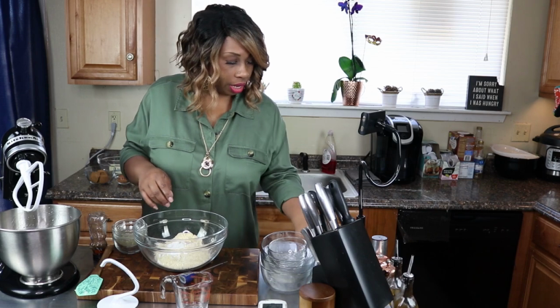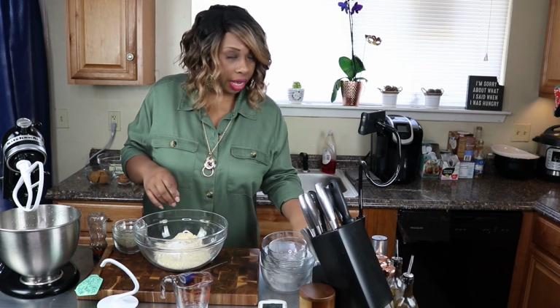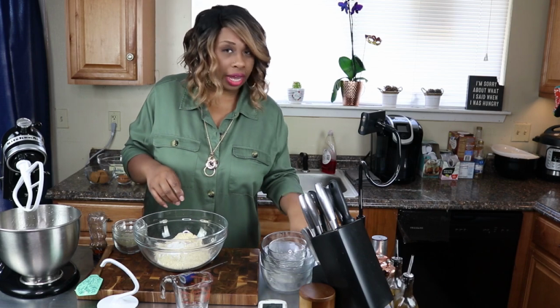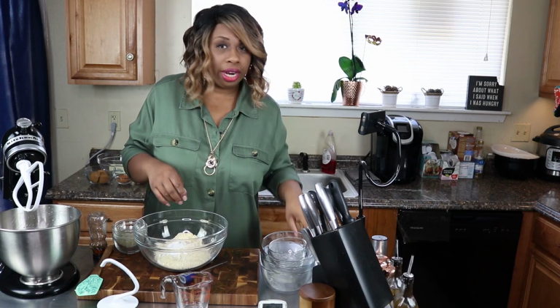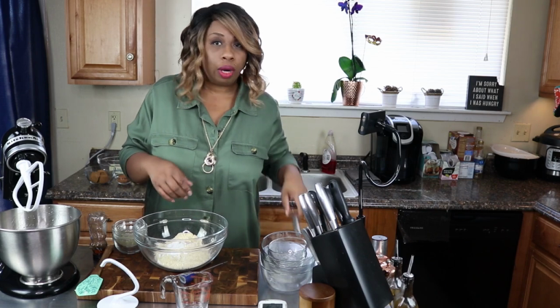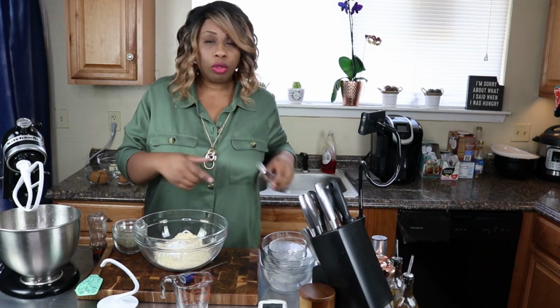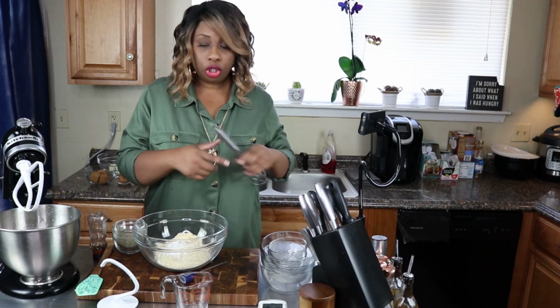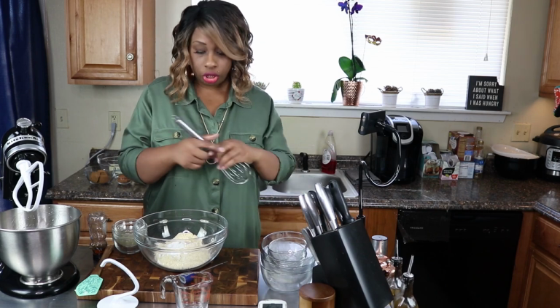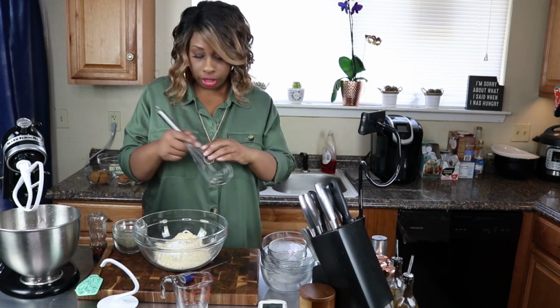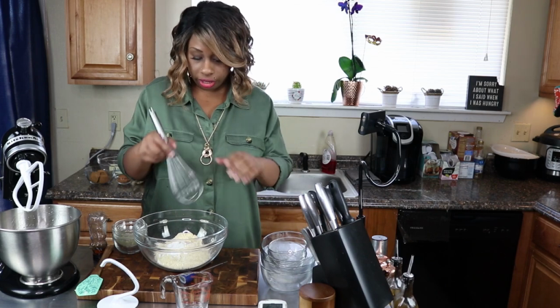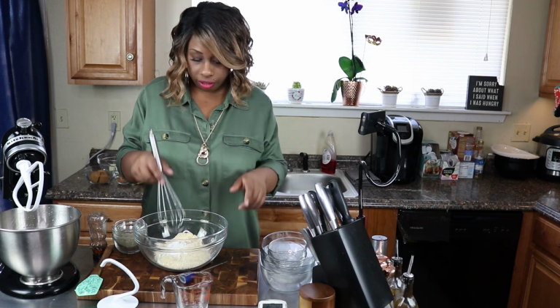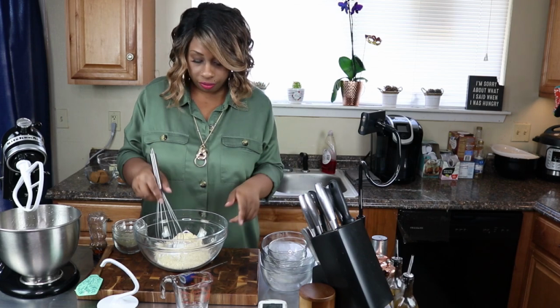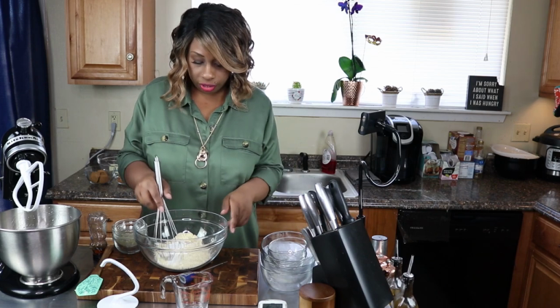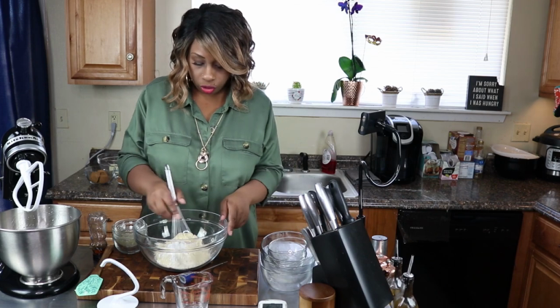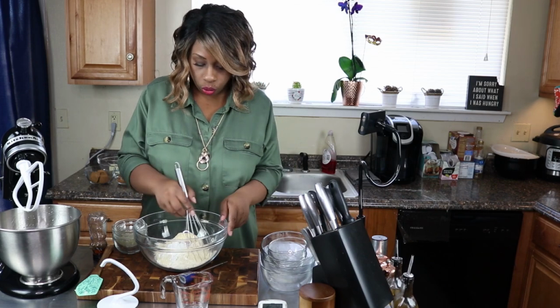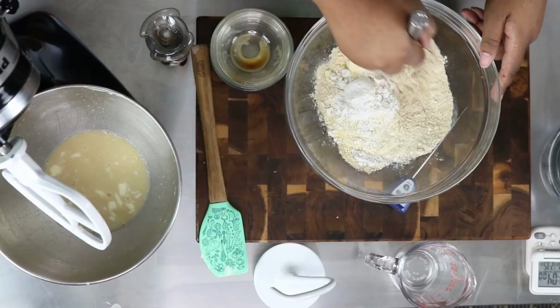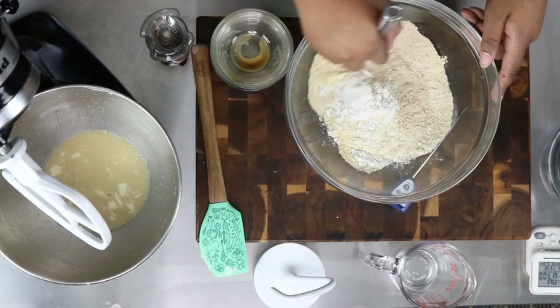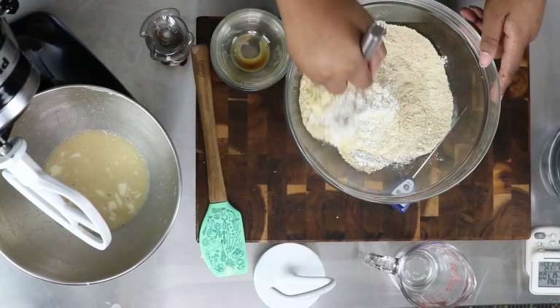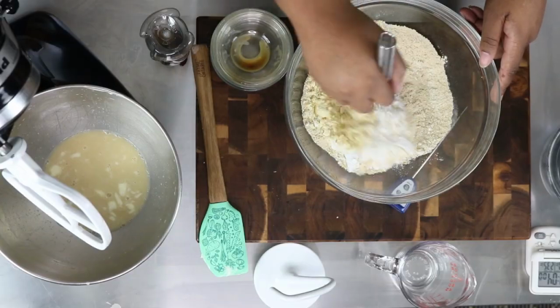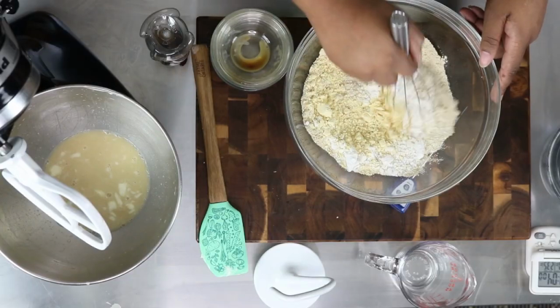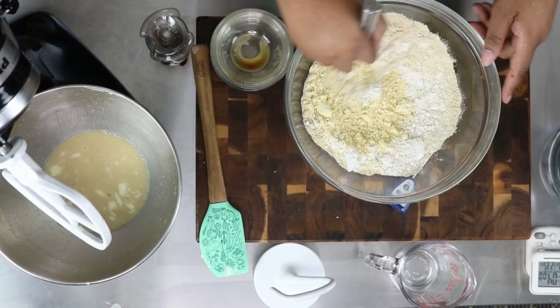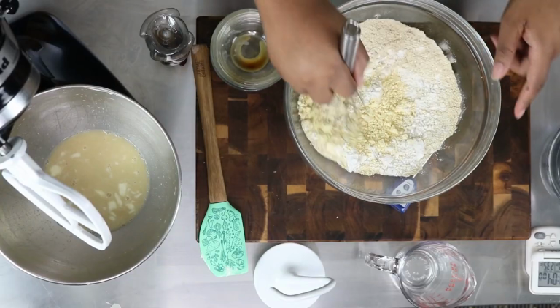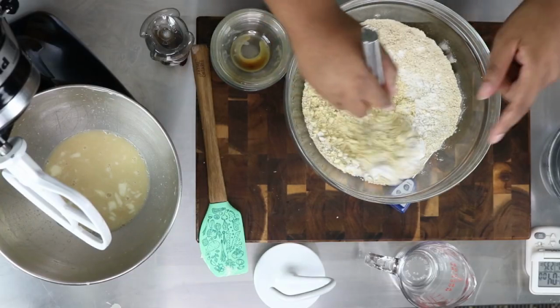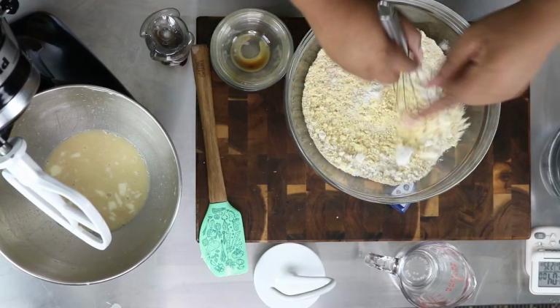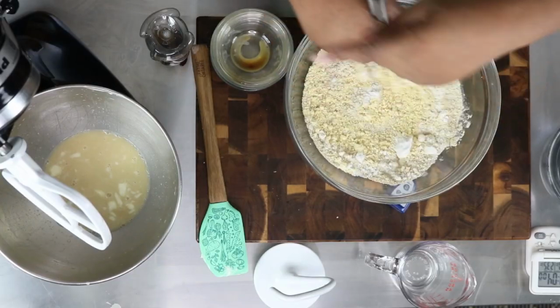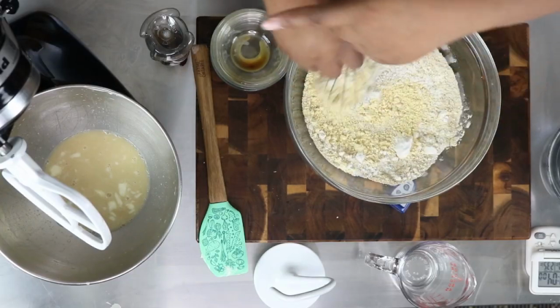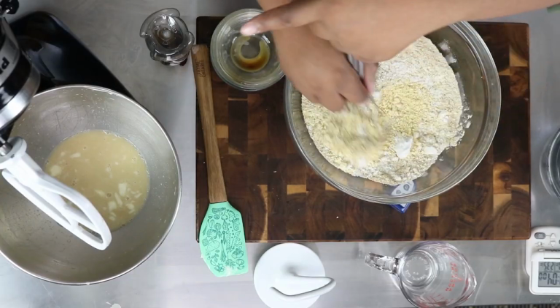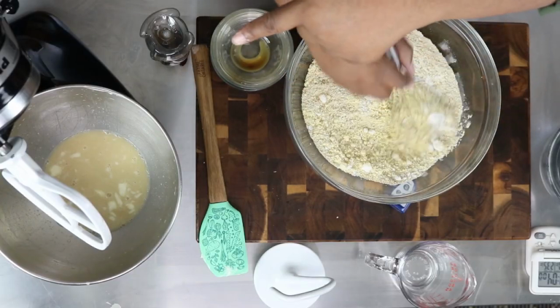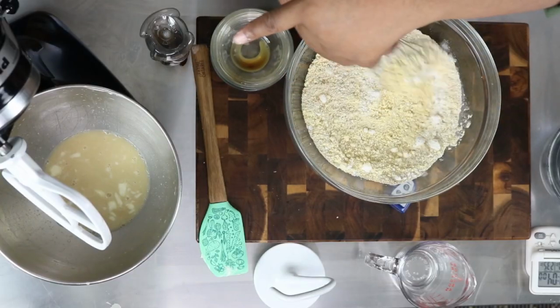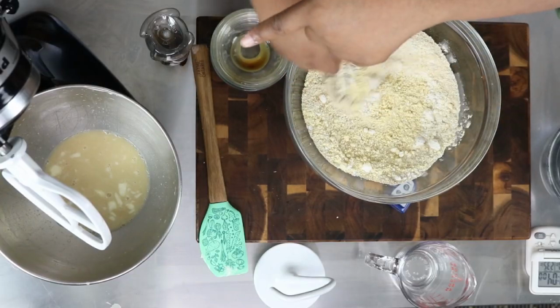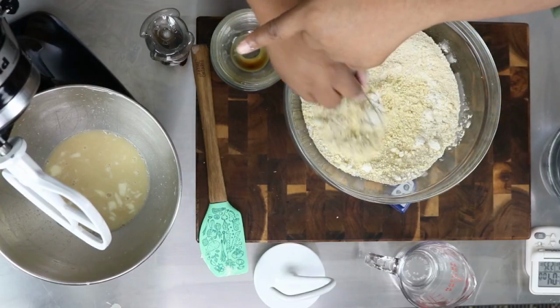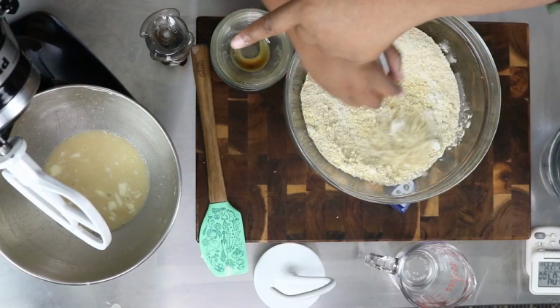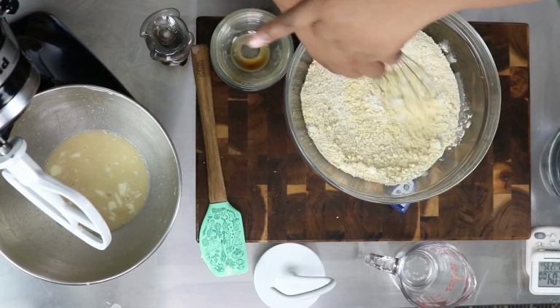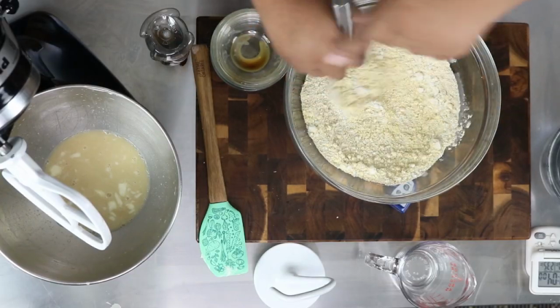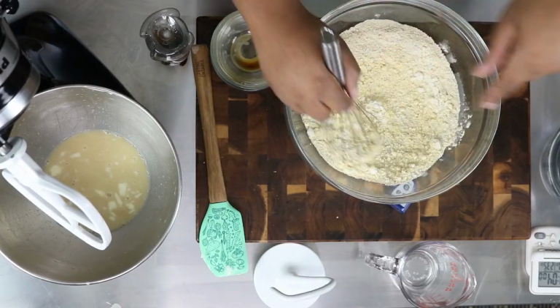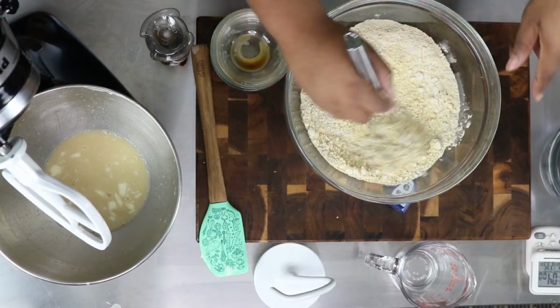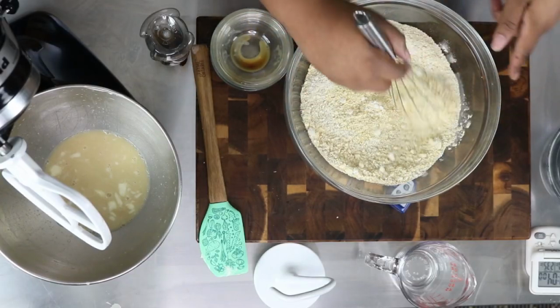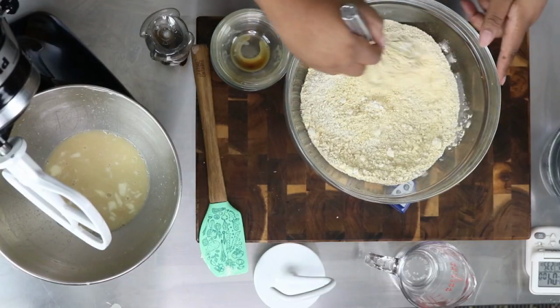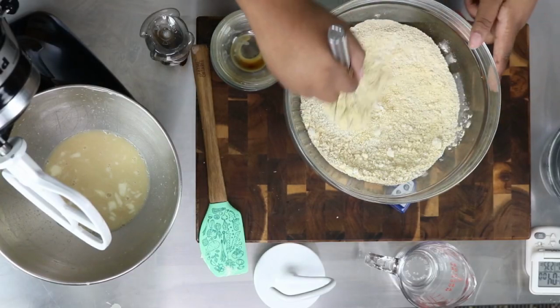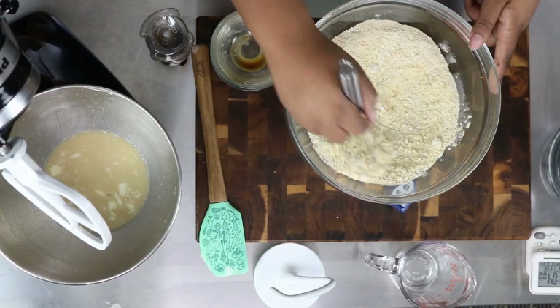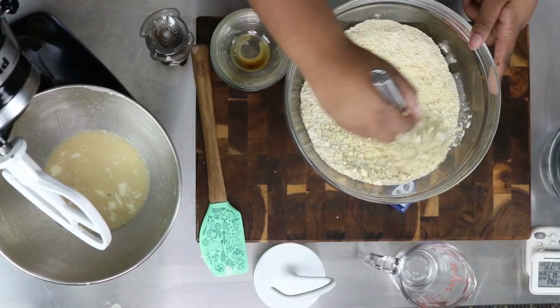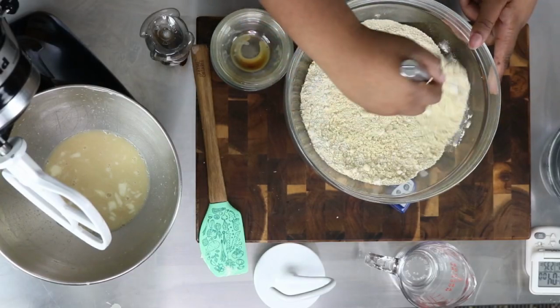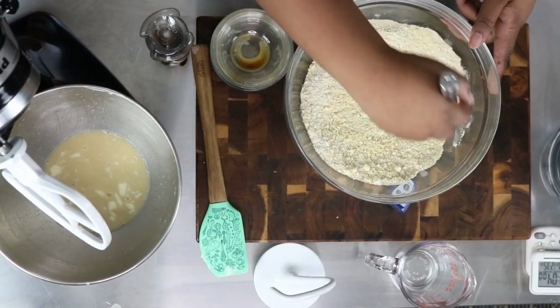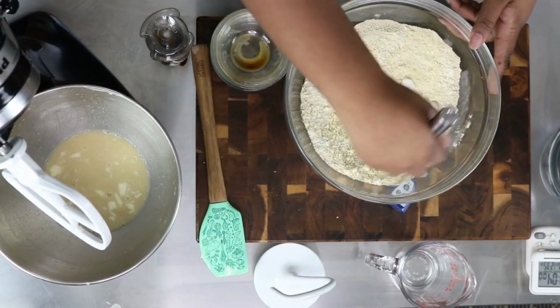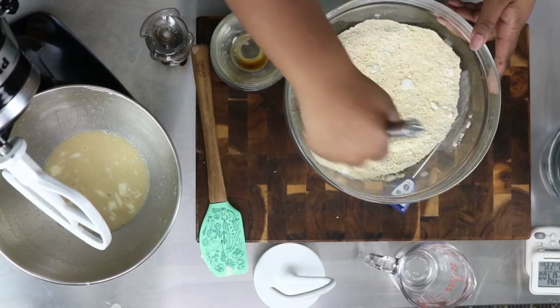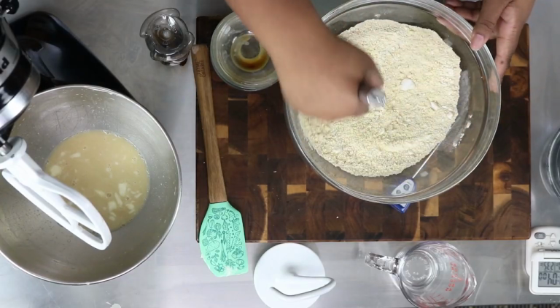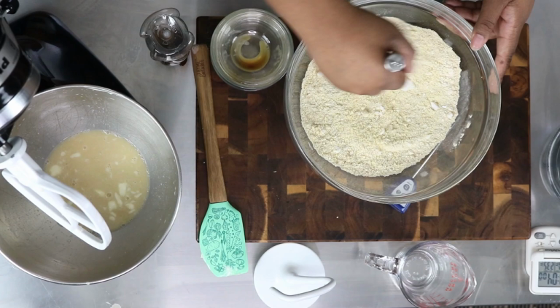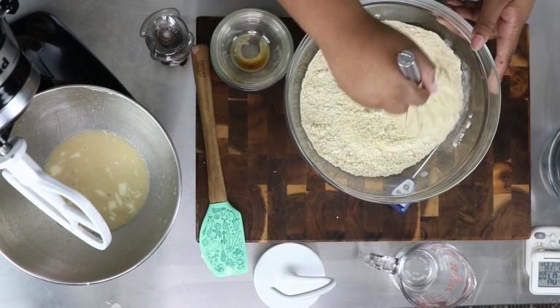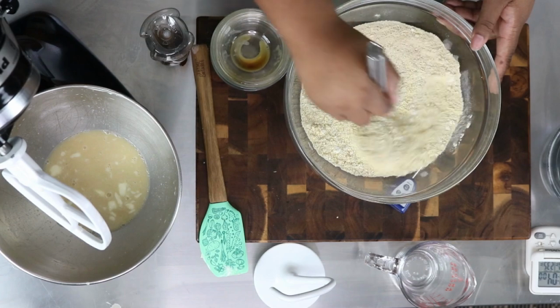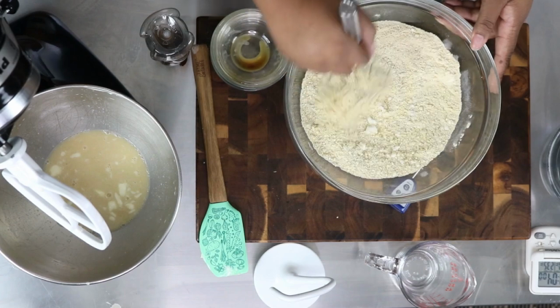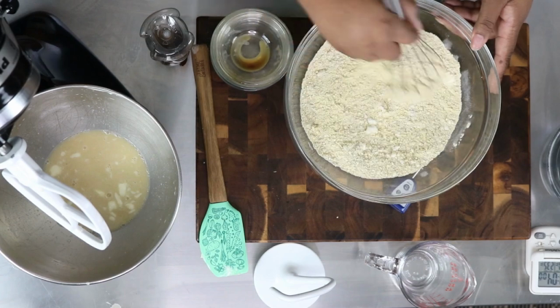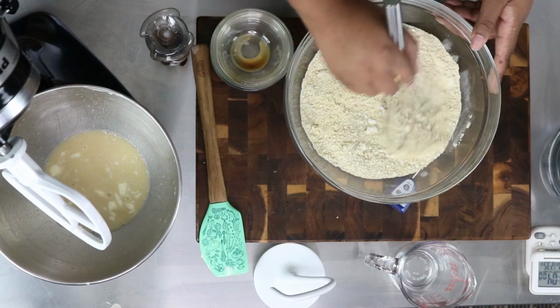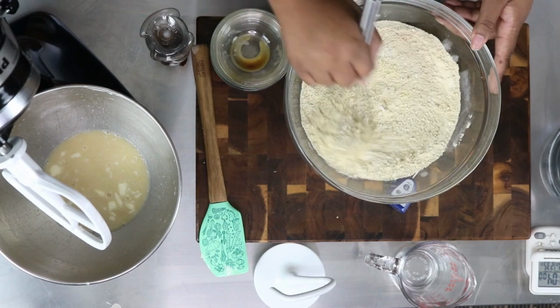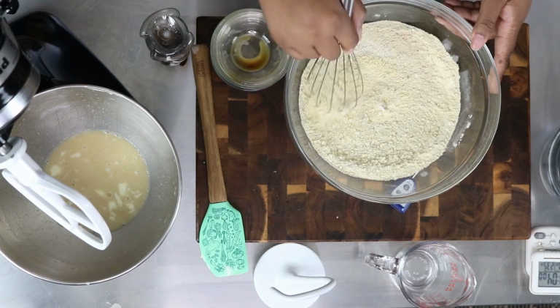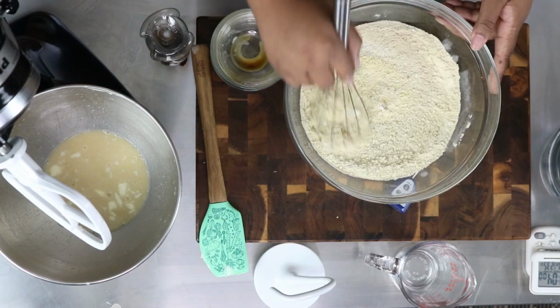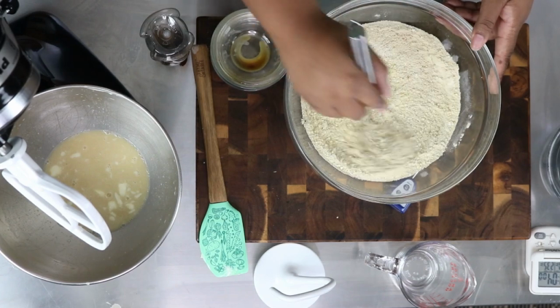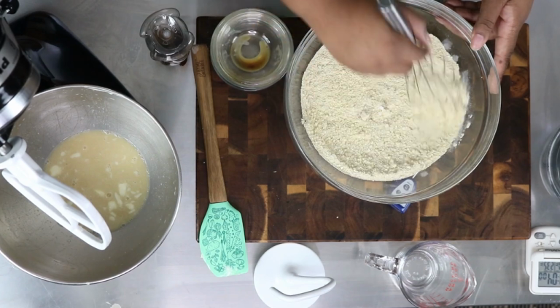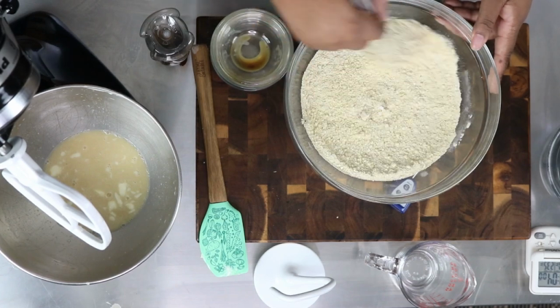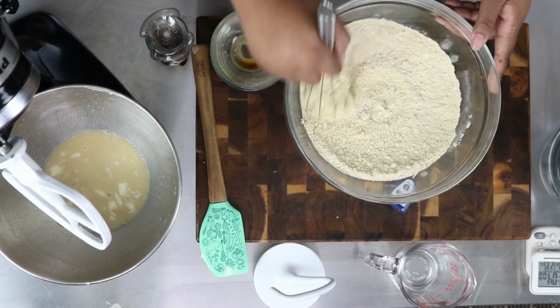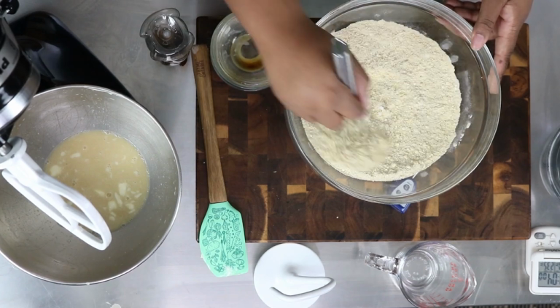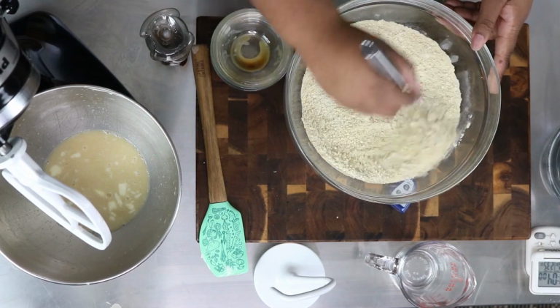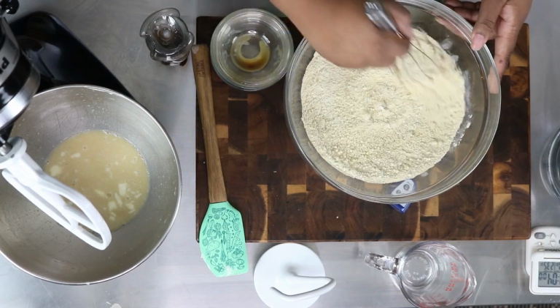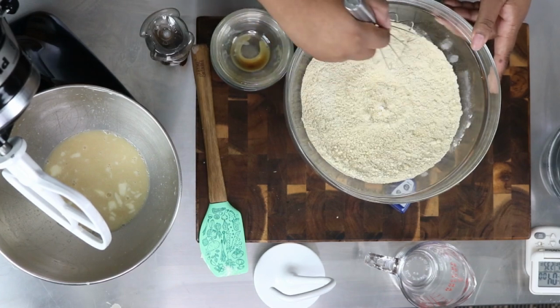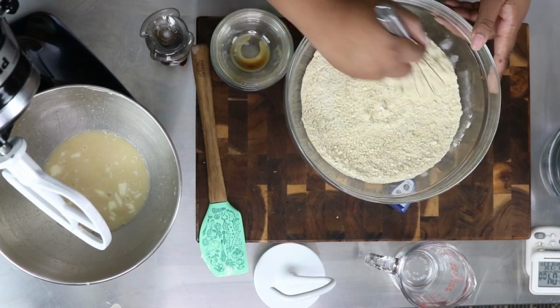Now we're just going to give this a quick mix and then we're going to pour it all into our wet ingredients.